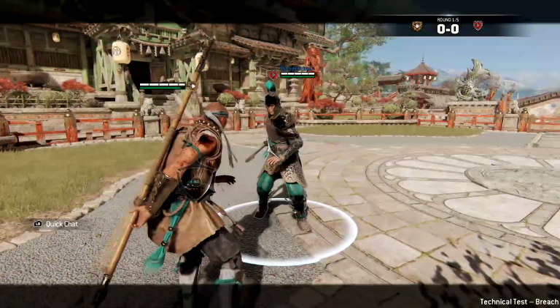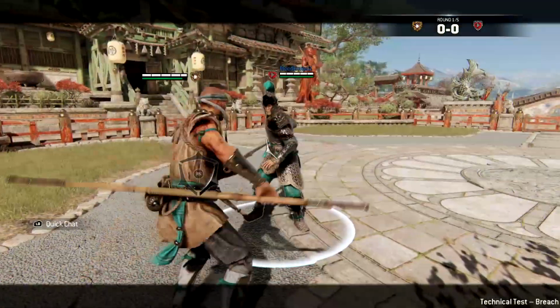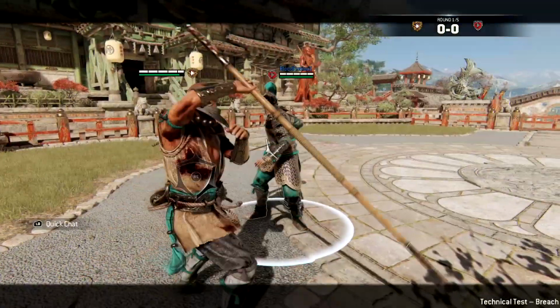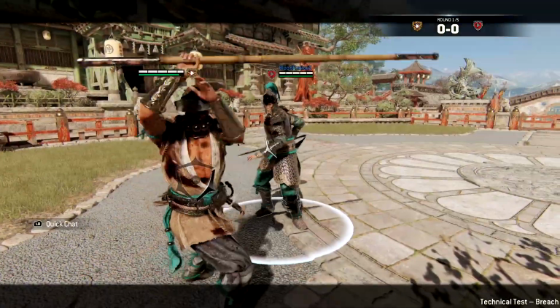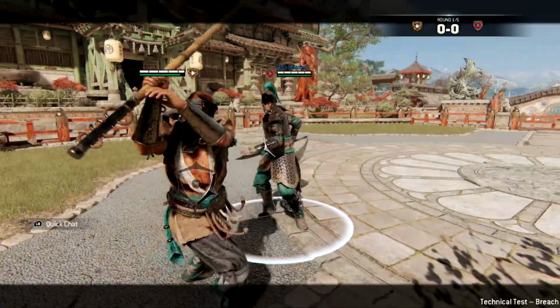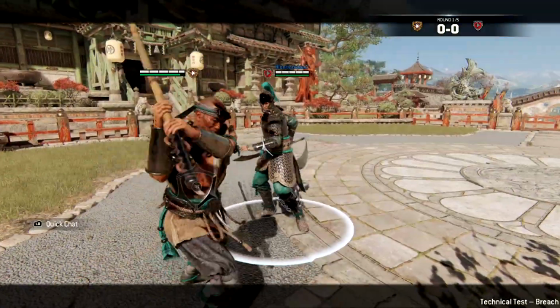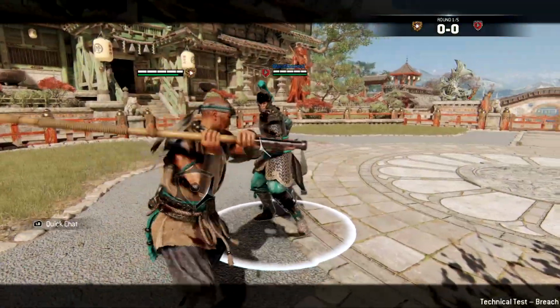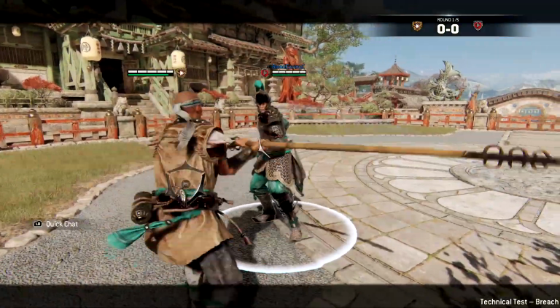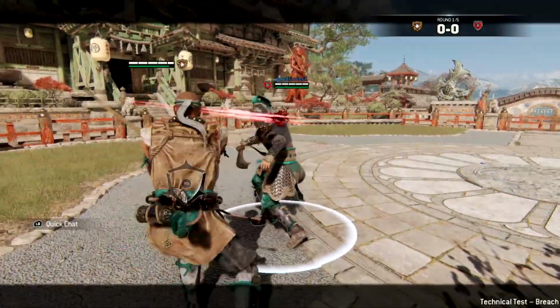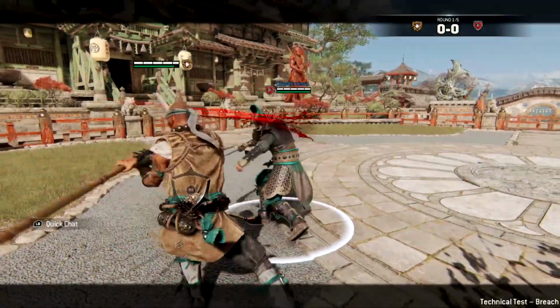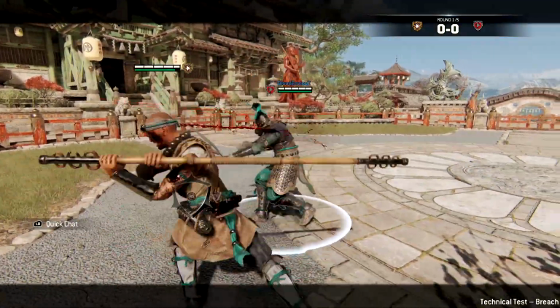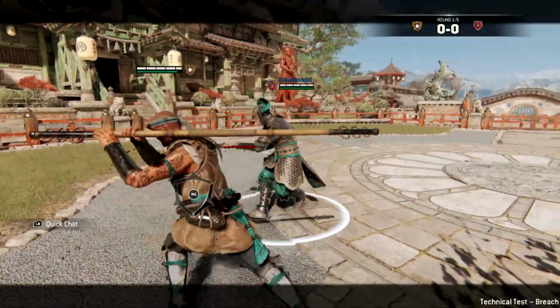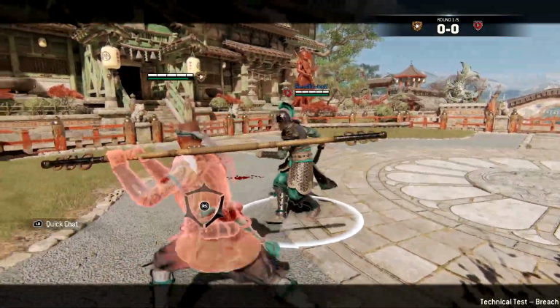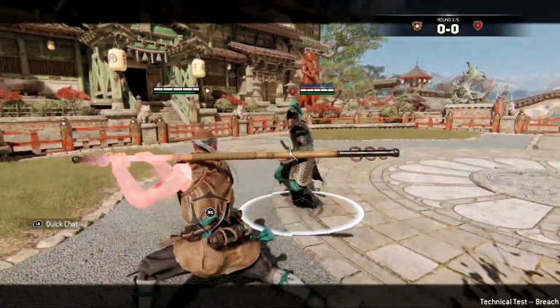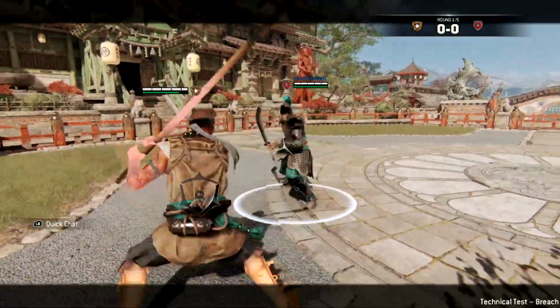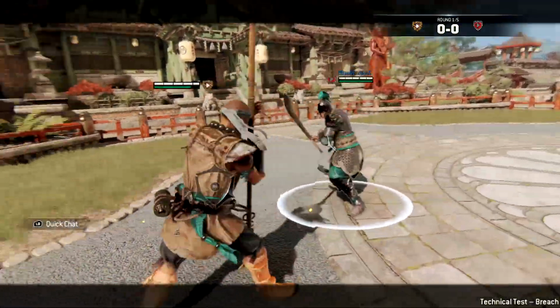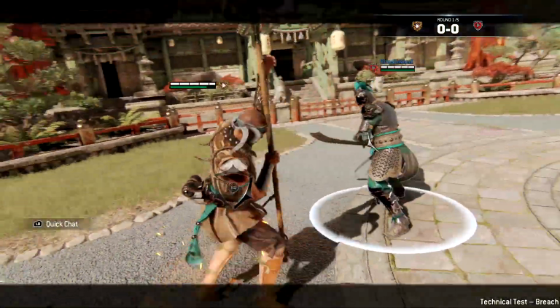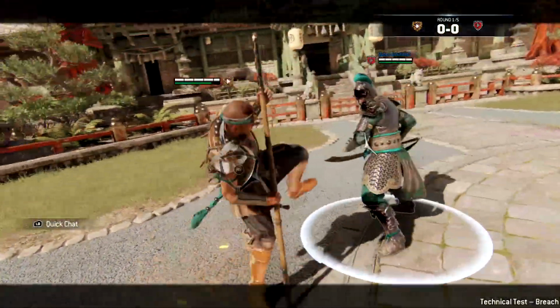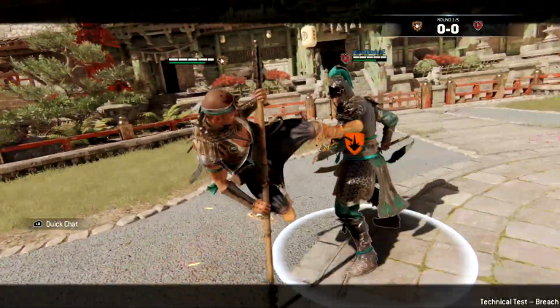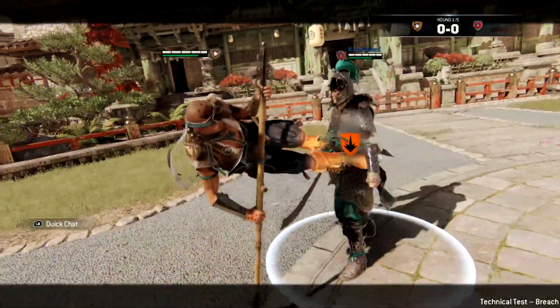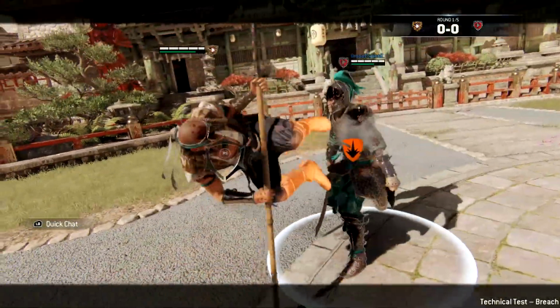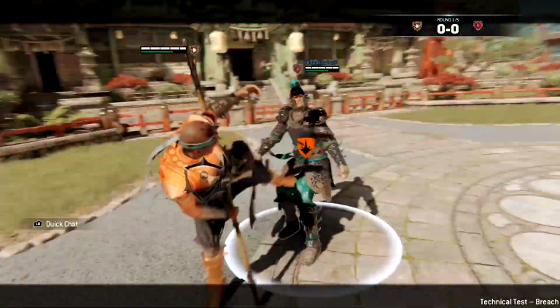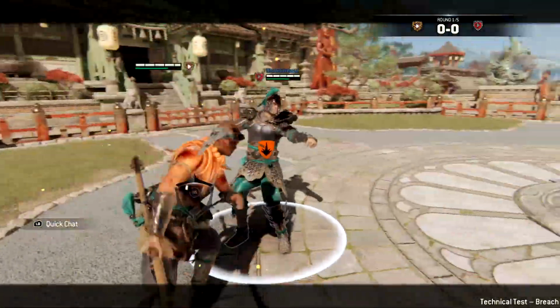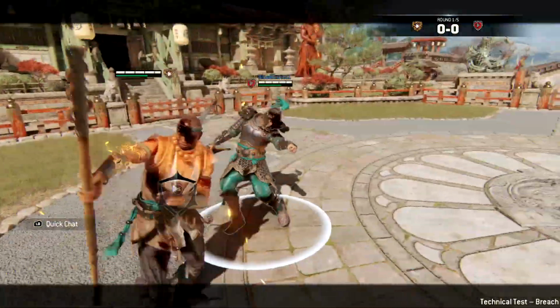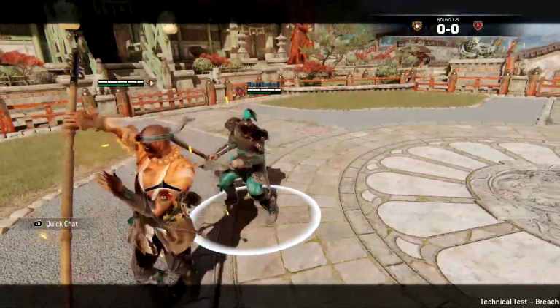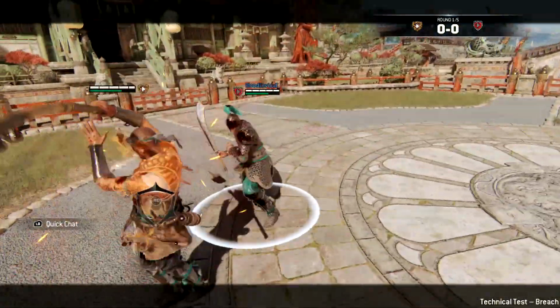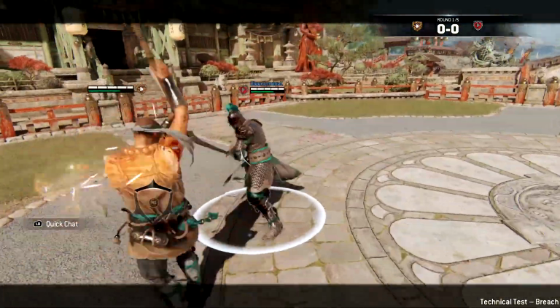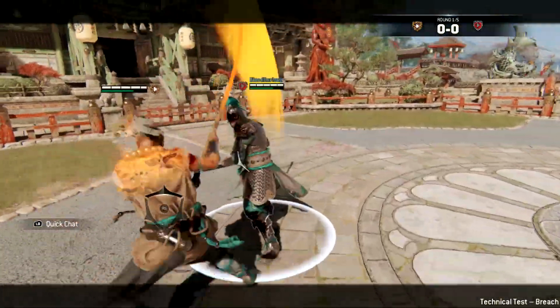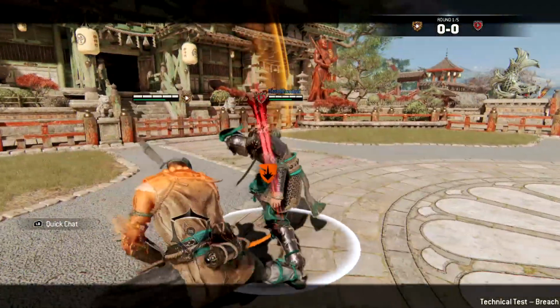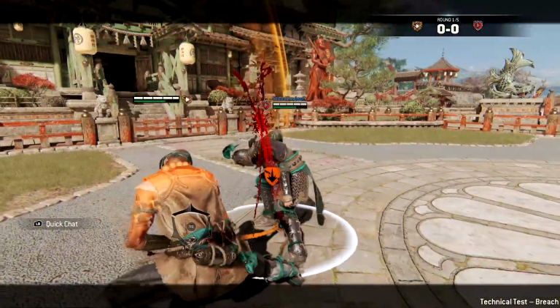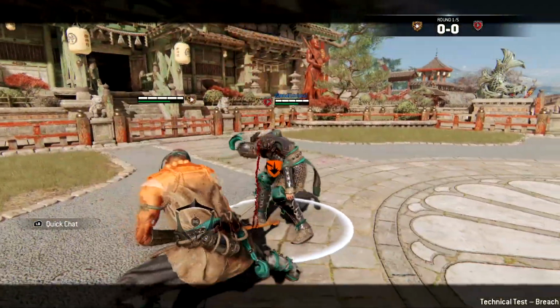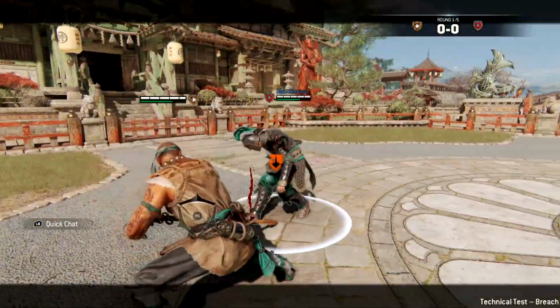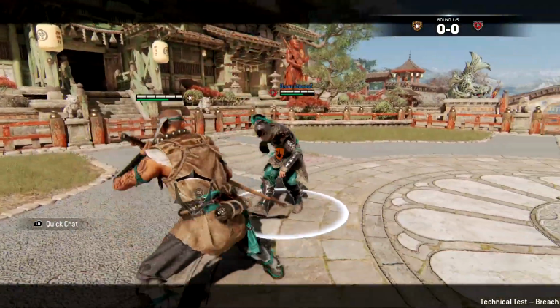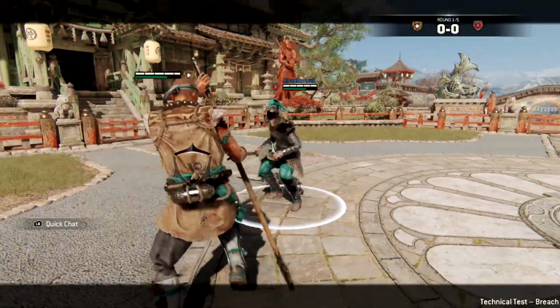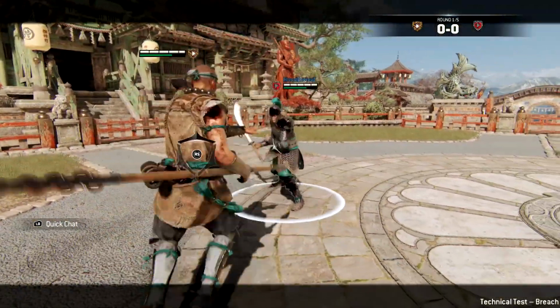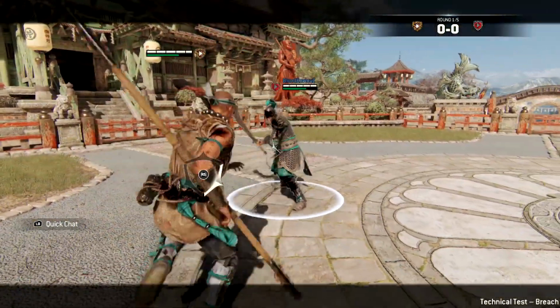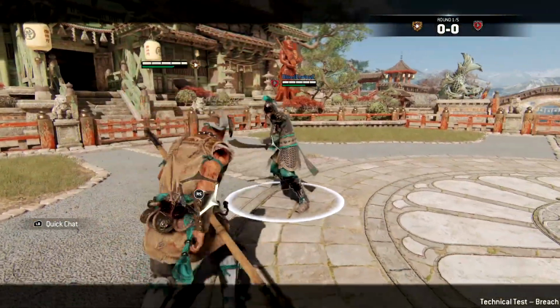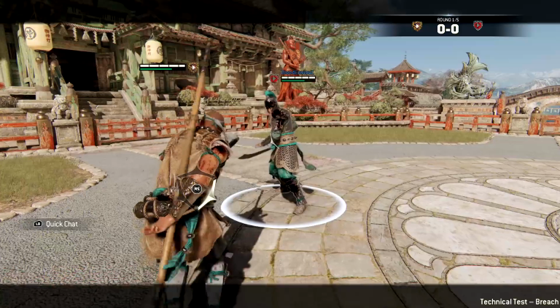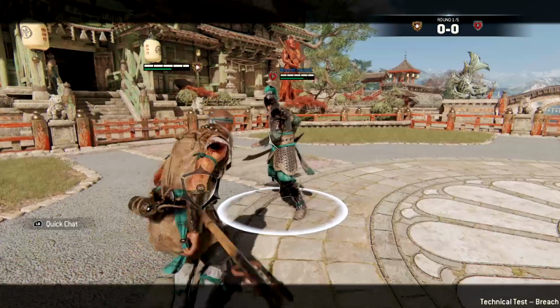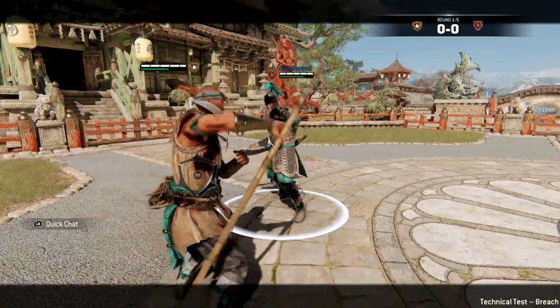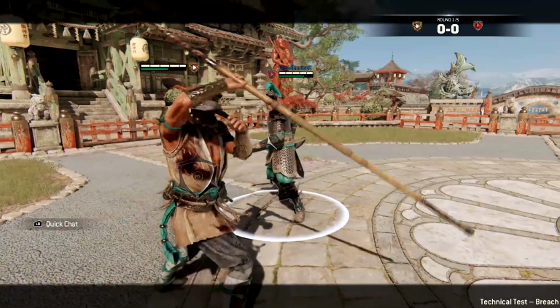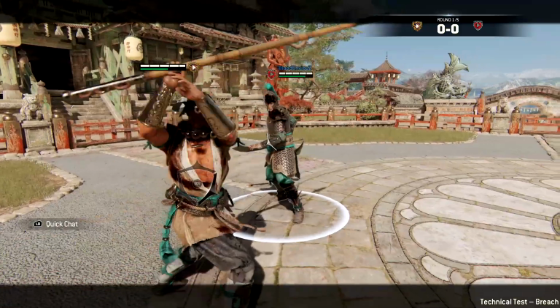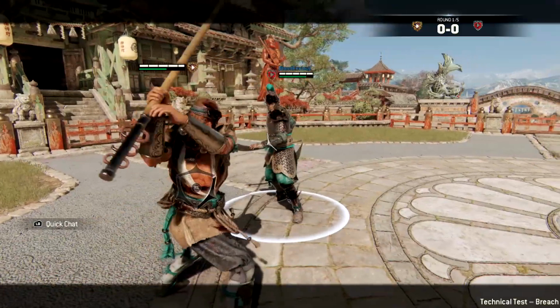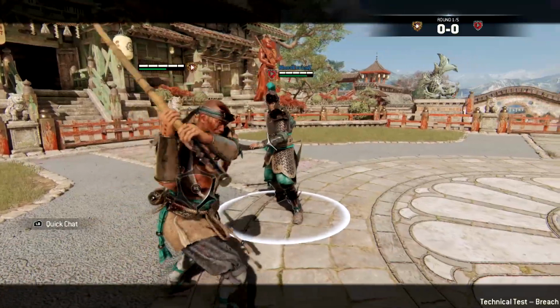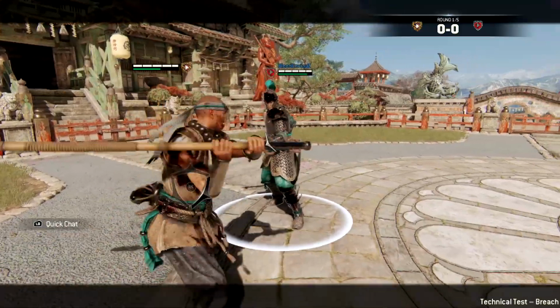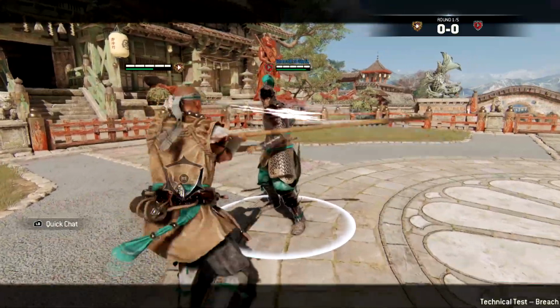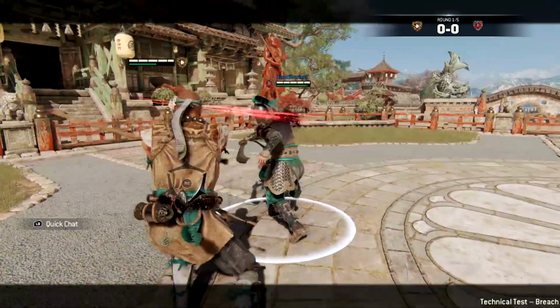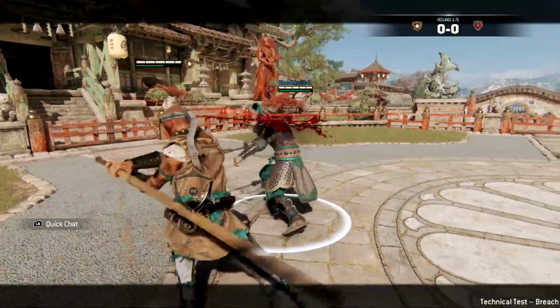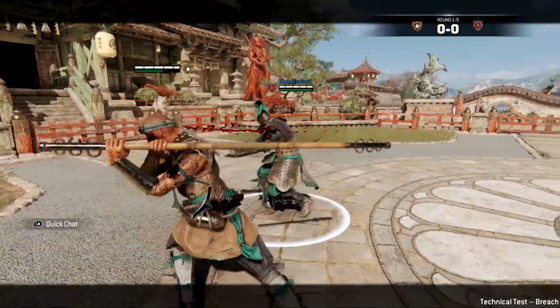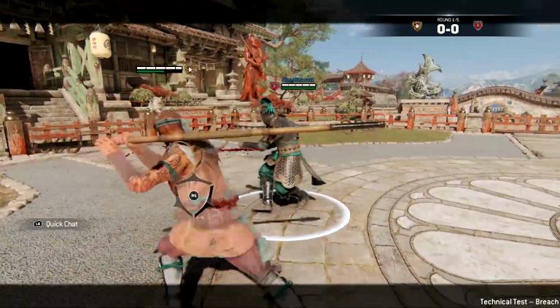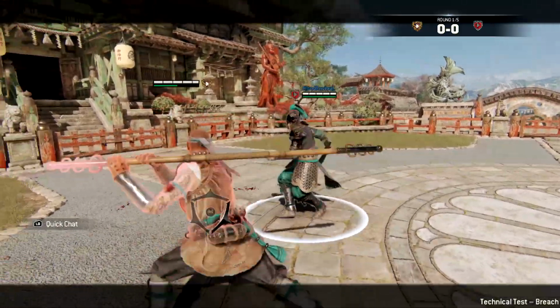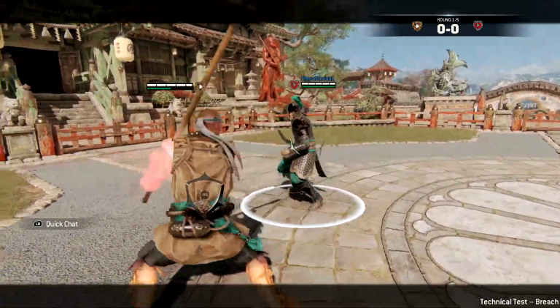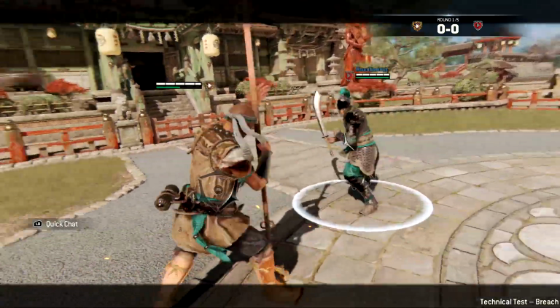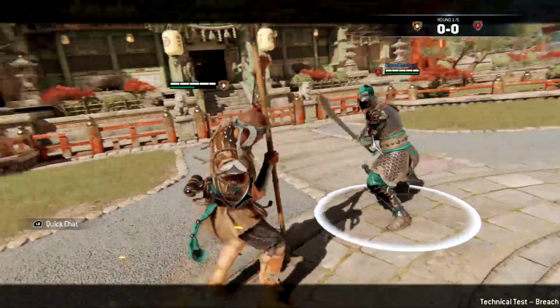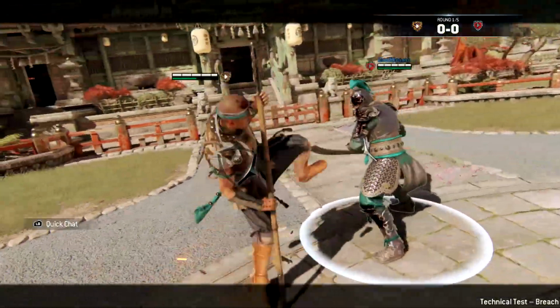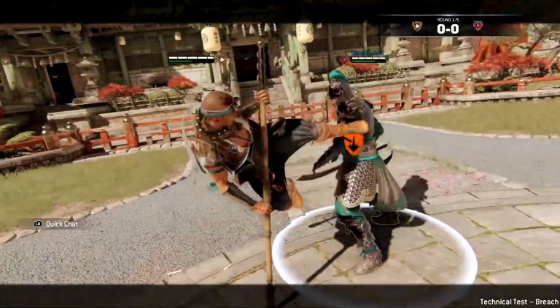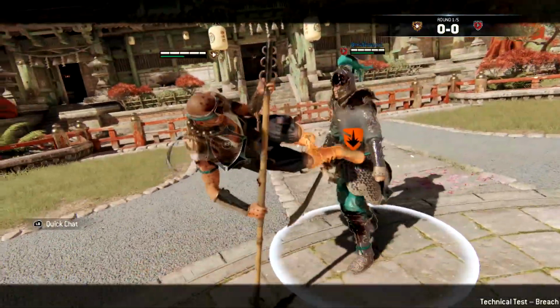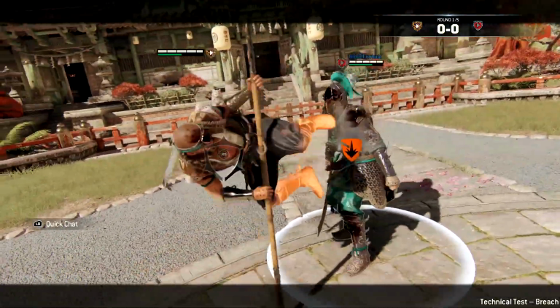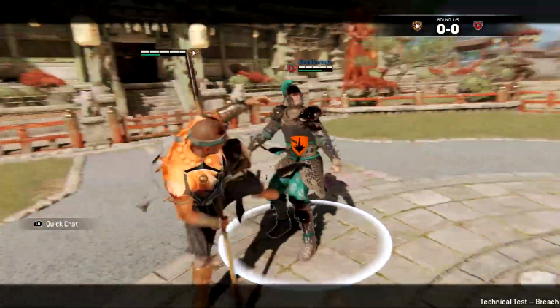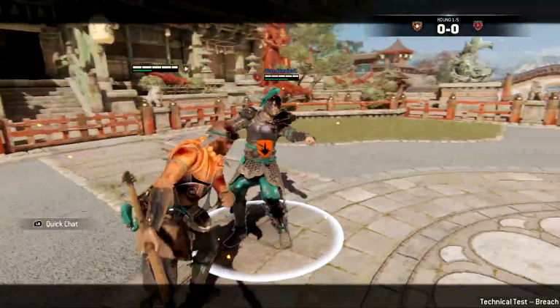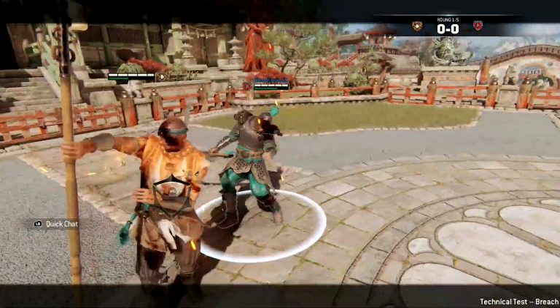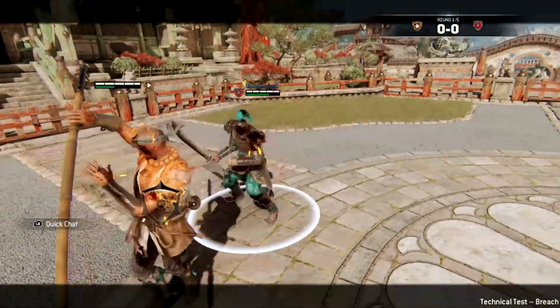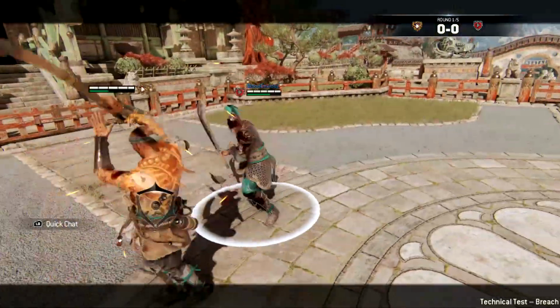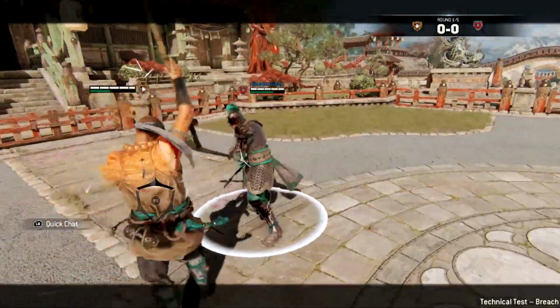The next combo we're going to be looking at is a key stance kick into top unblockable. This is a really fast unblockable that can really mess with your opponents.